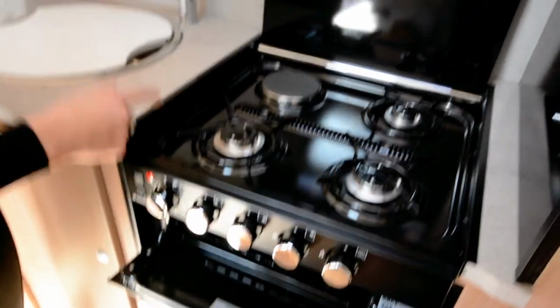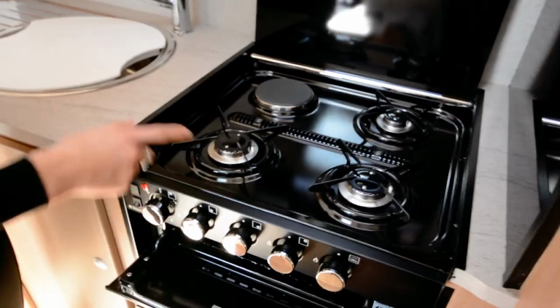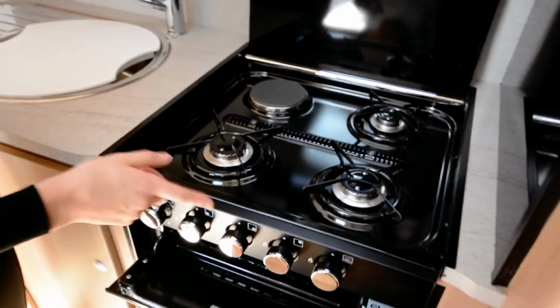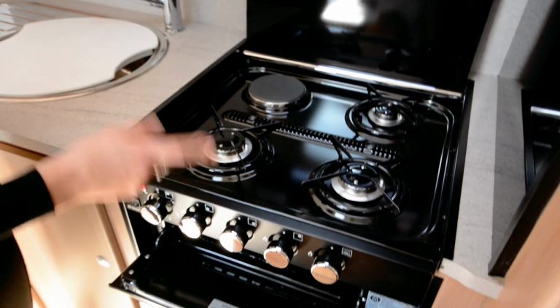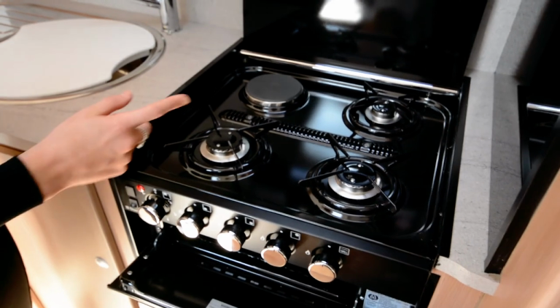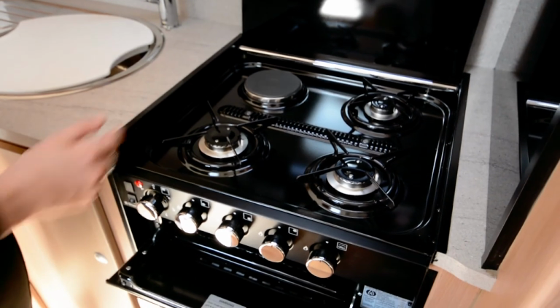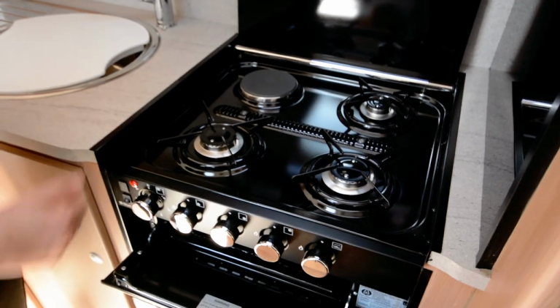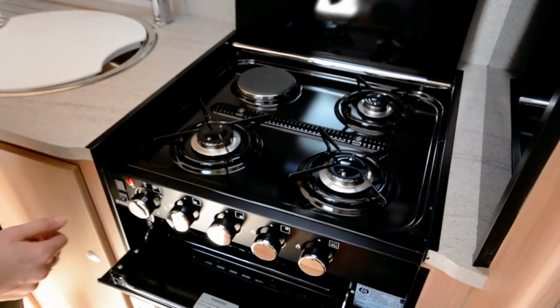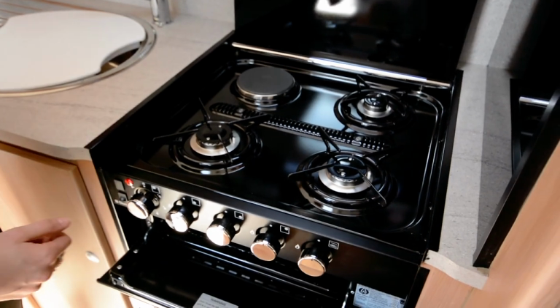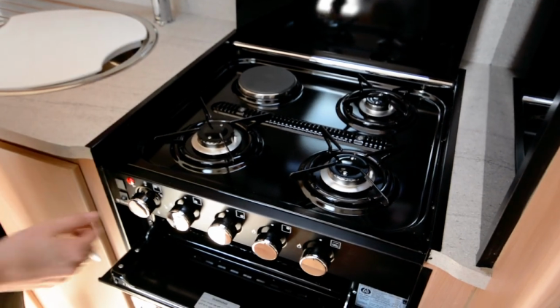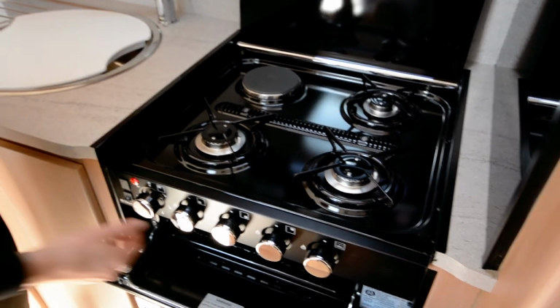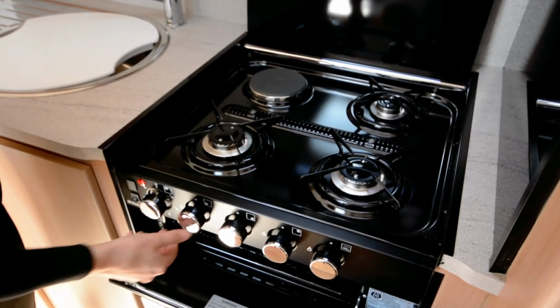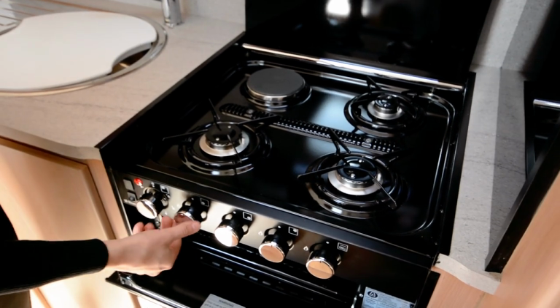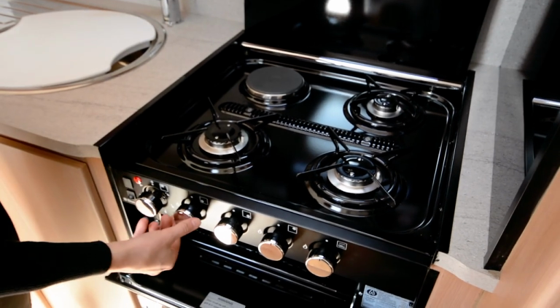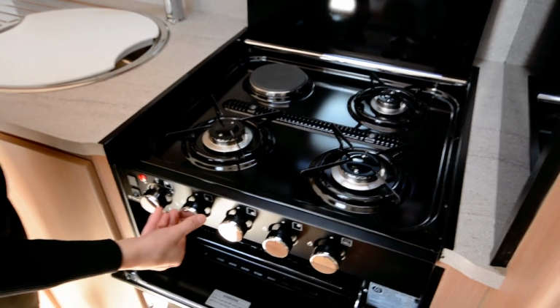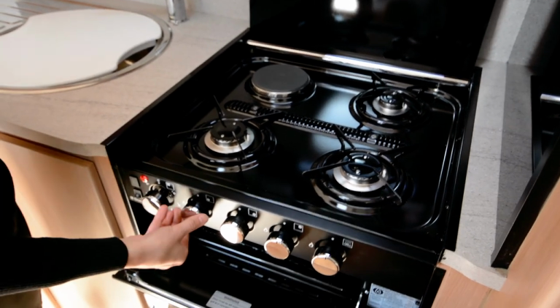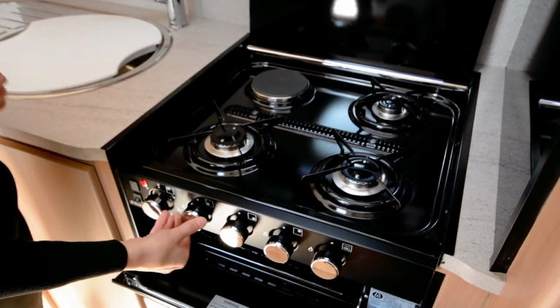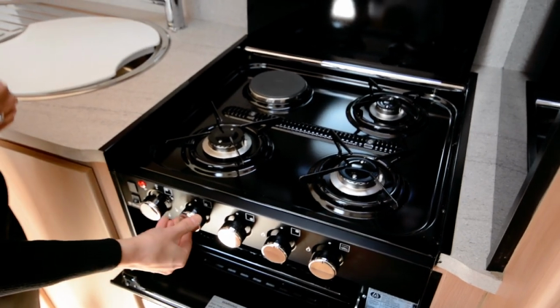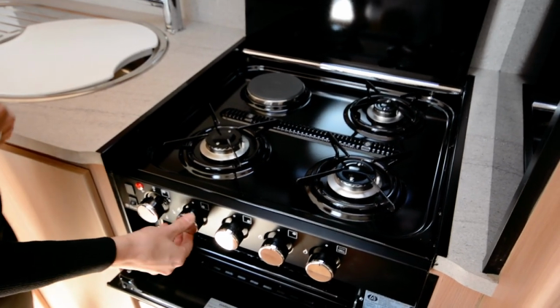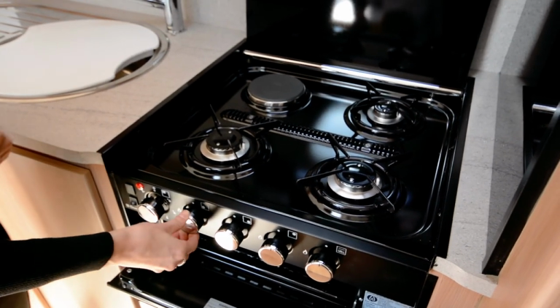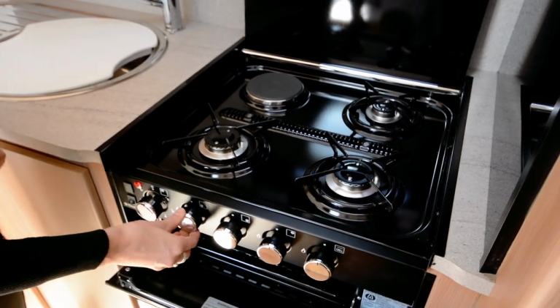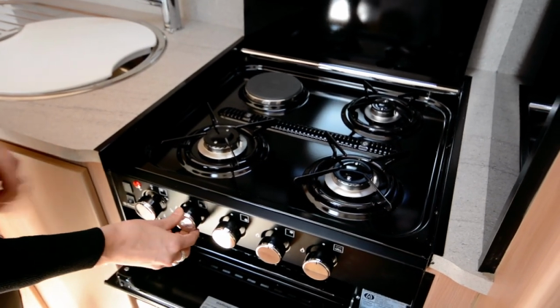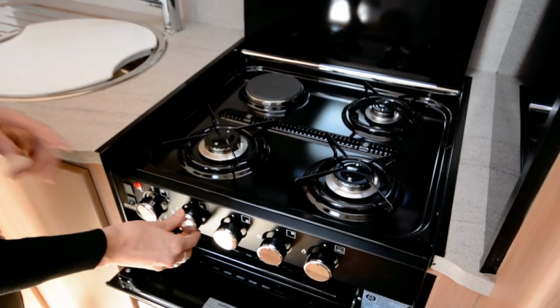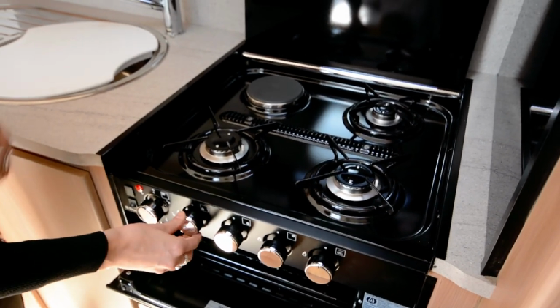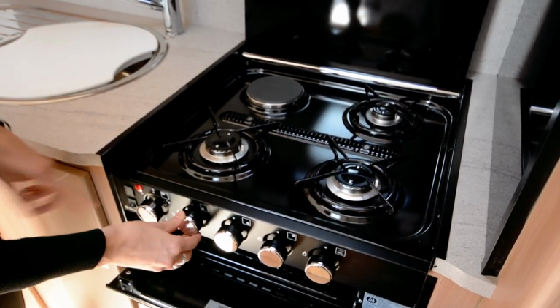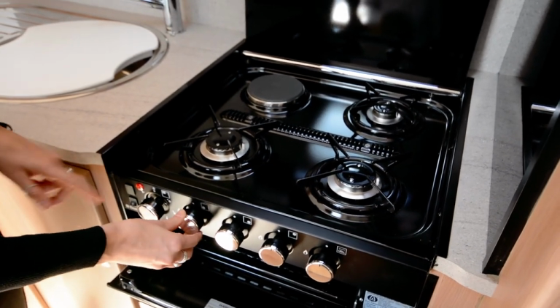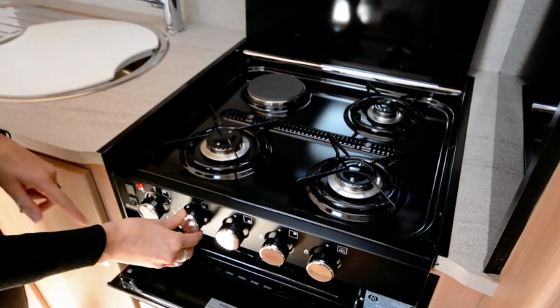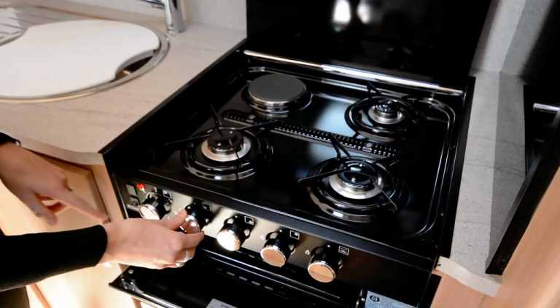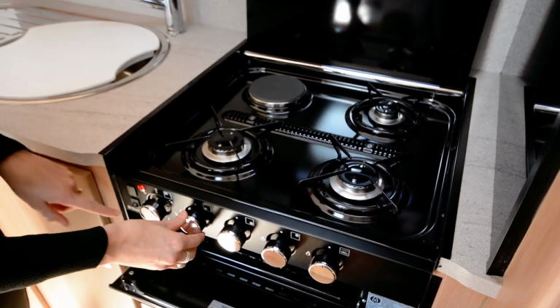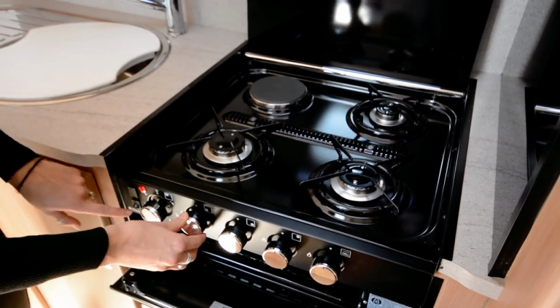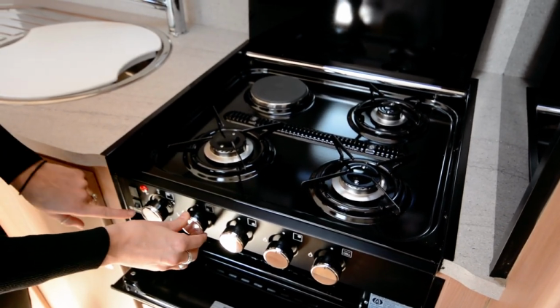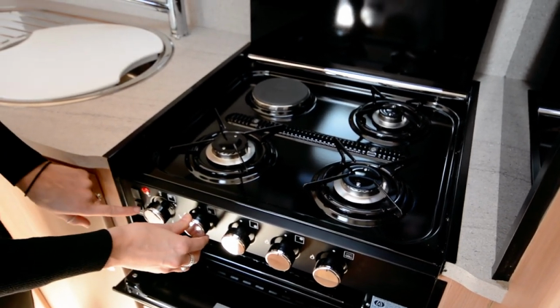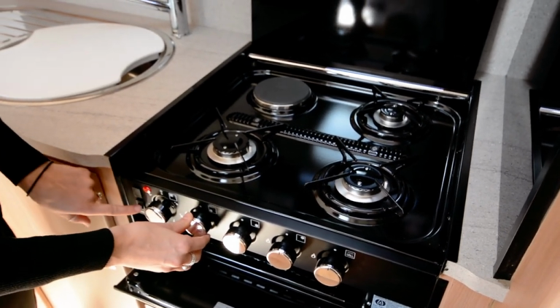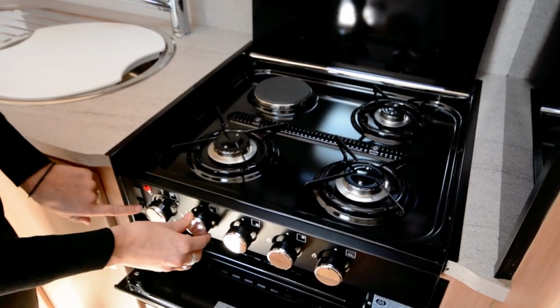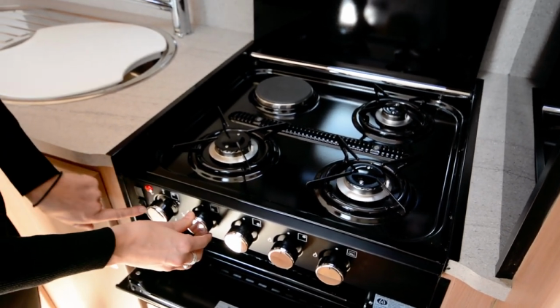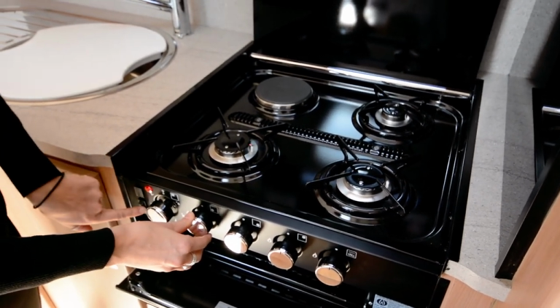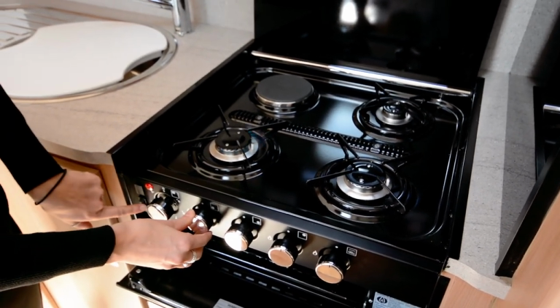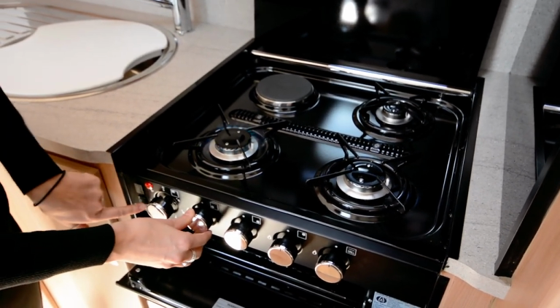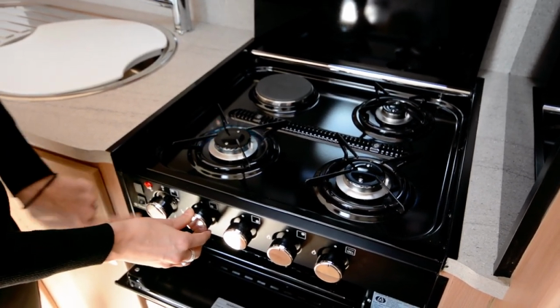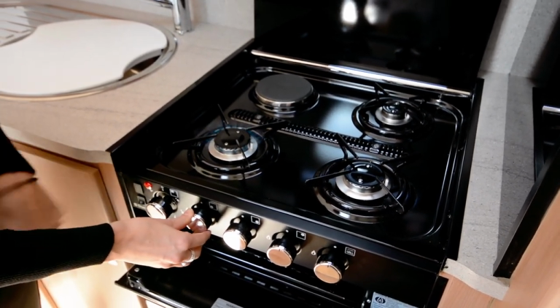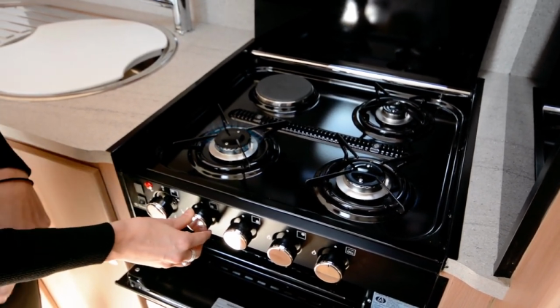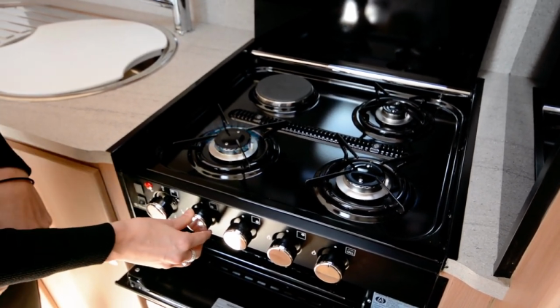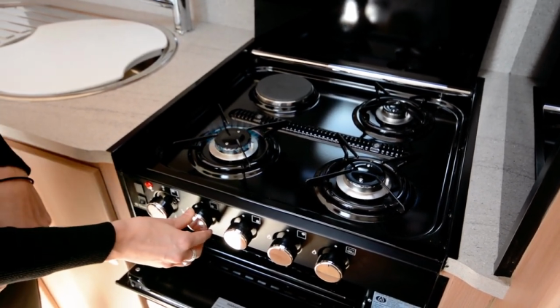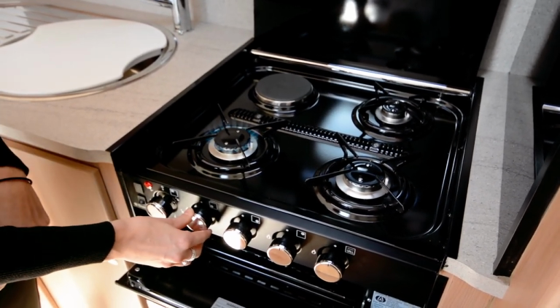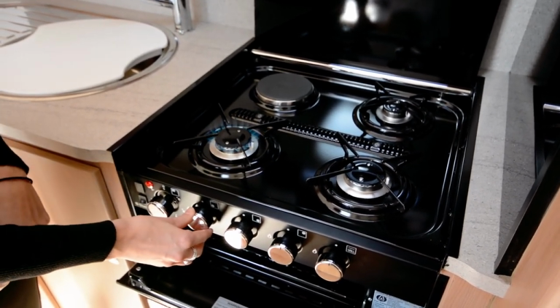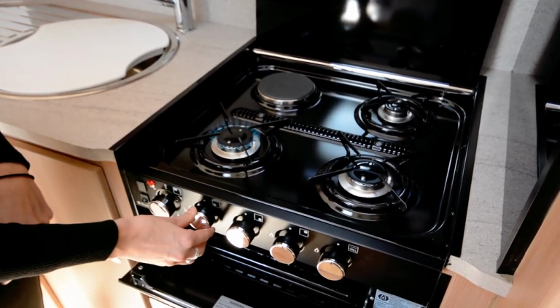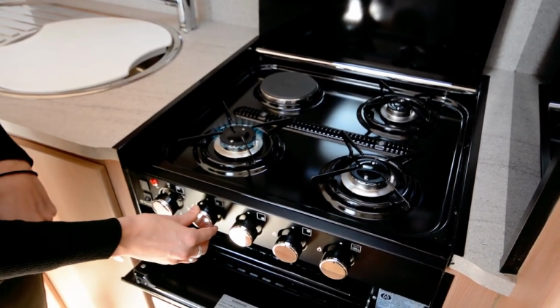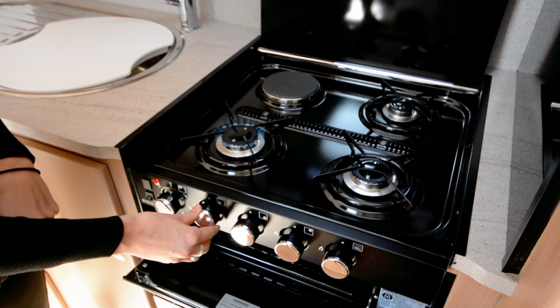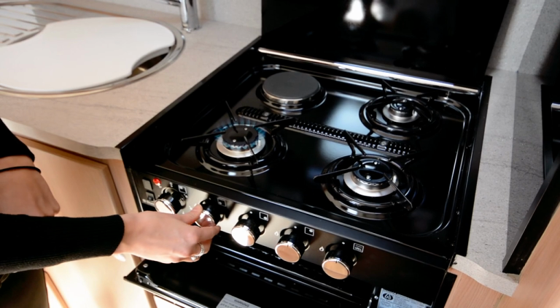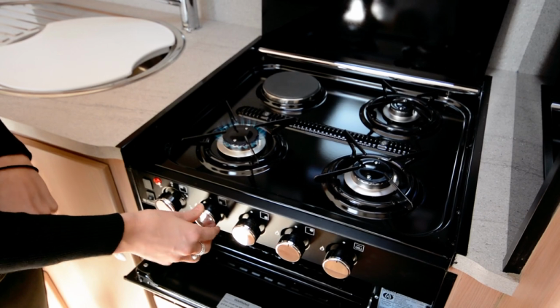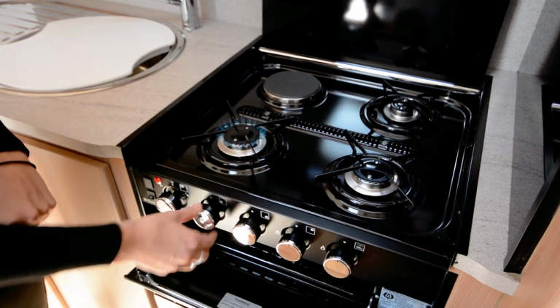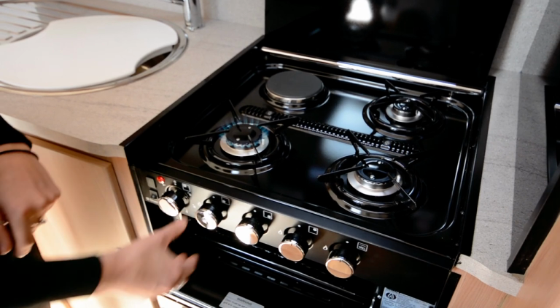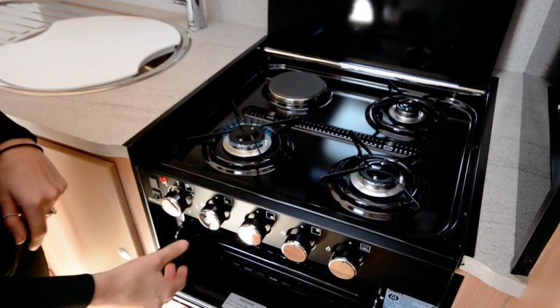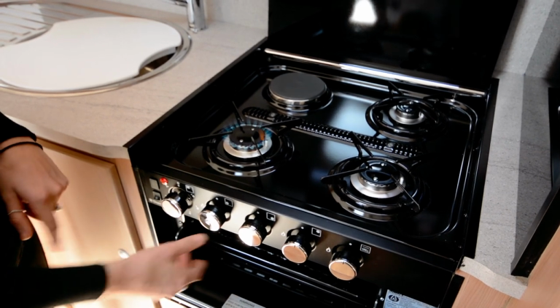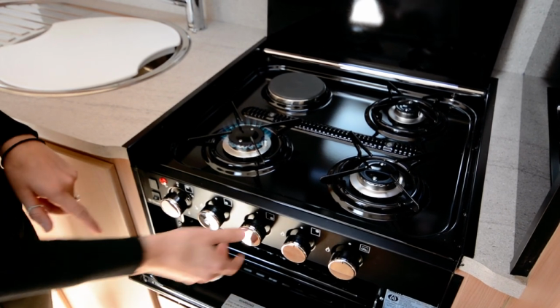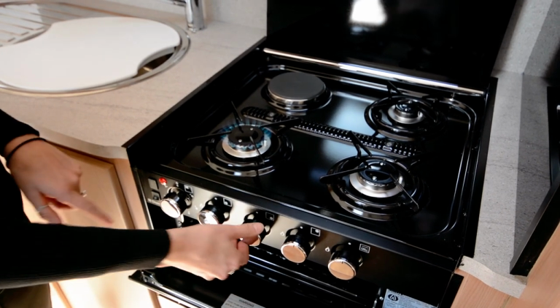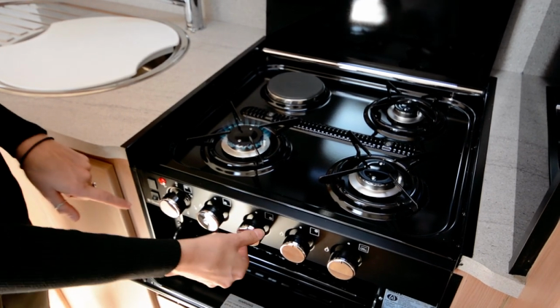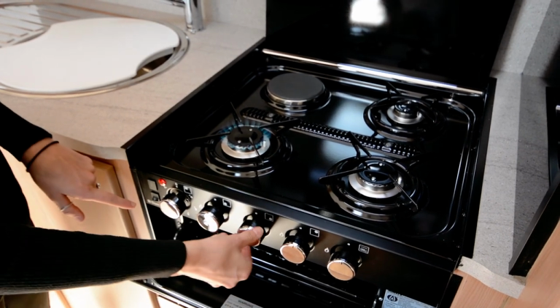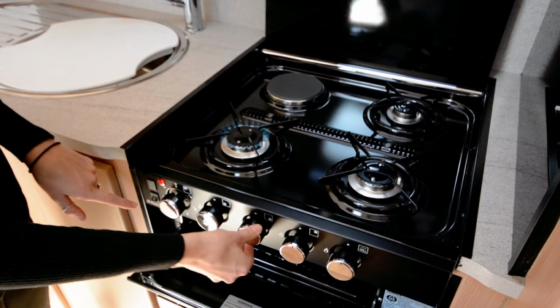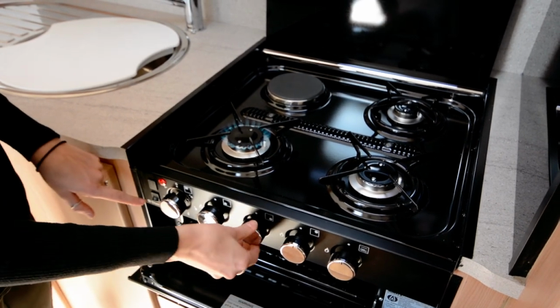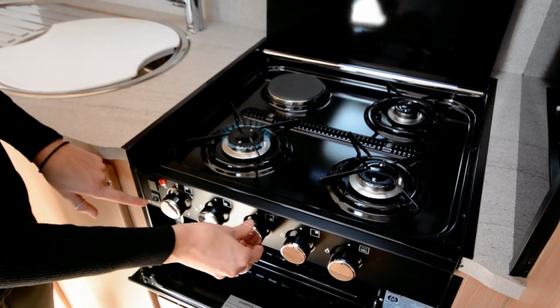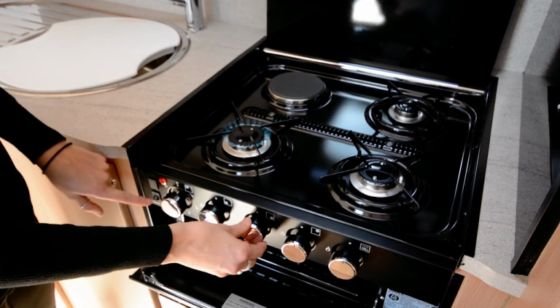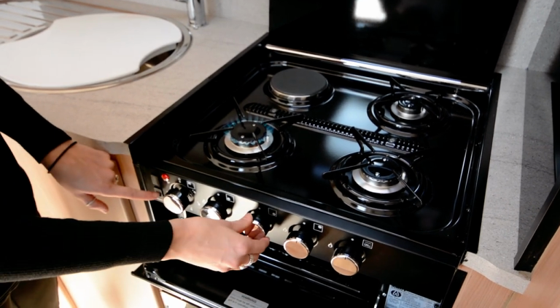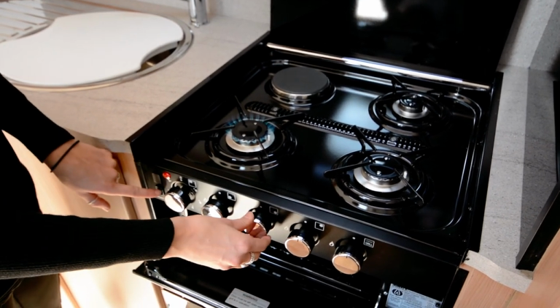To turn on all of your gas, just press on the dial, bringing the gas through and sparking it. That's just the same for all of them.